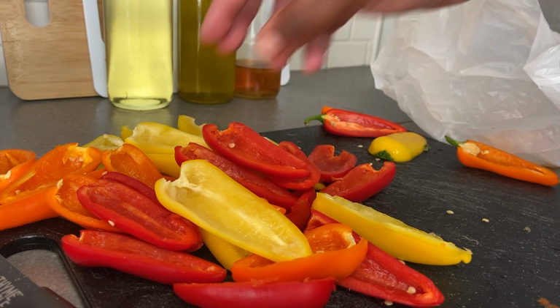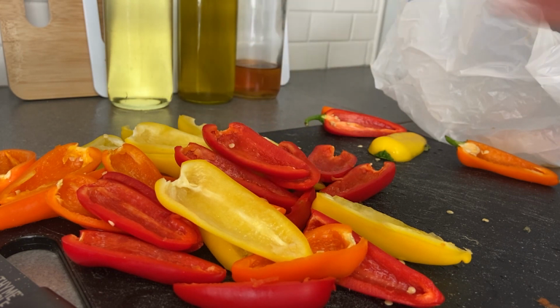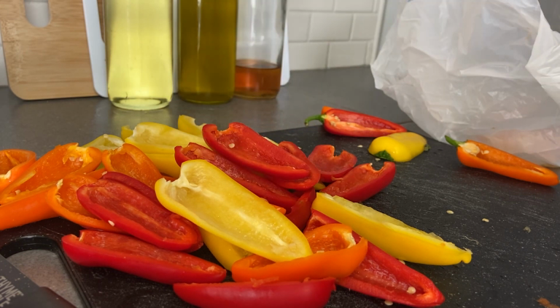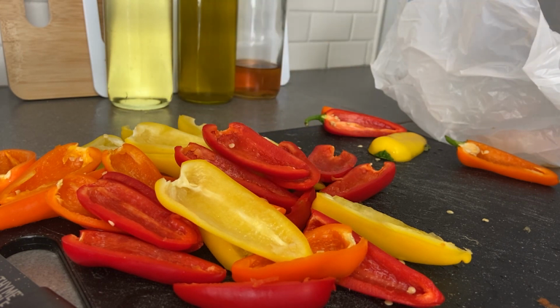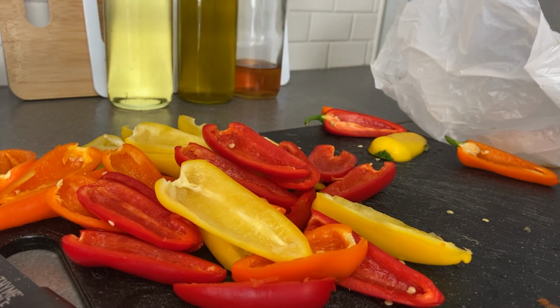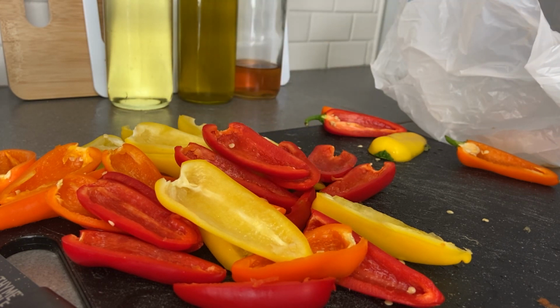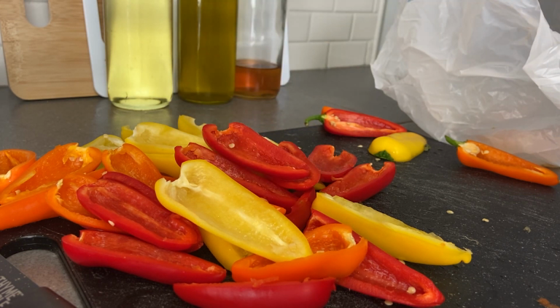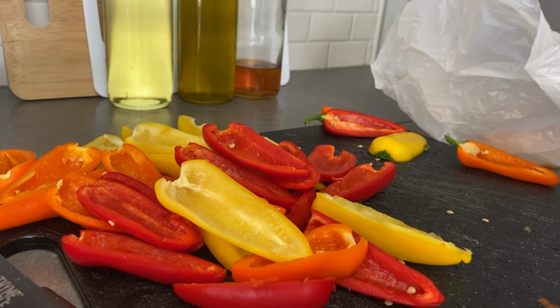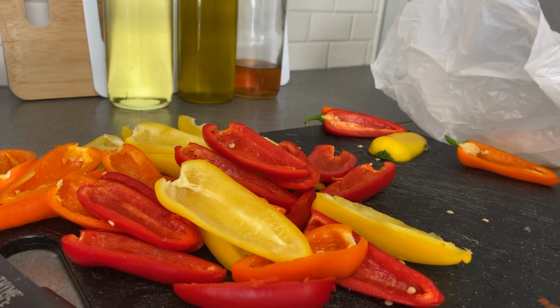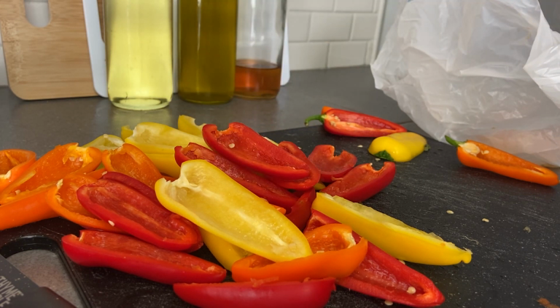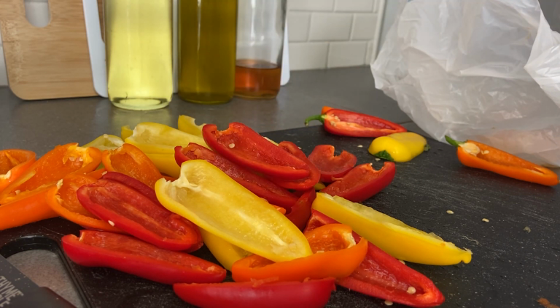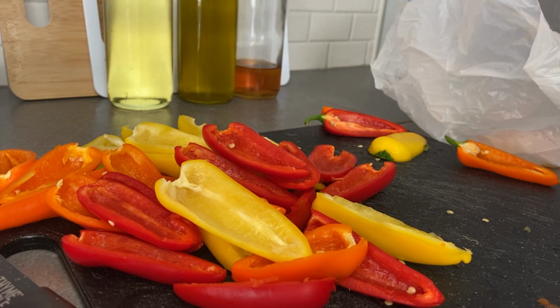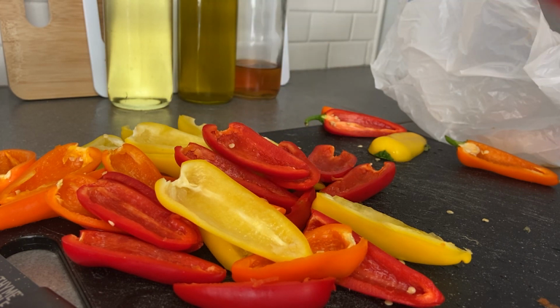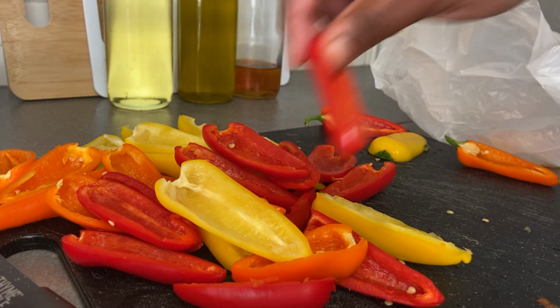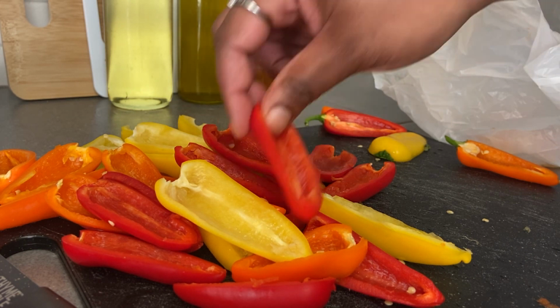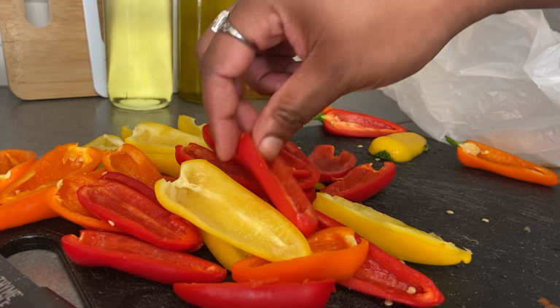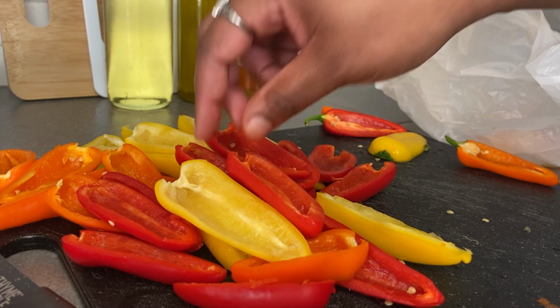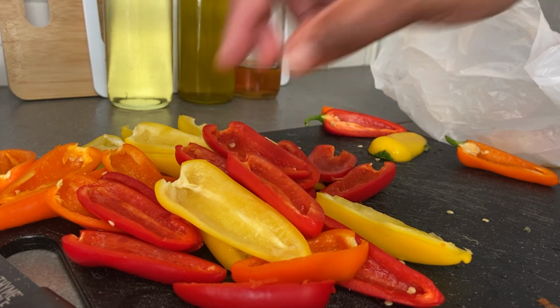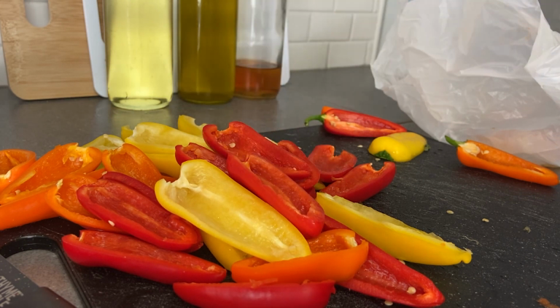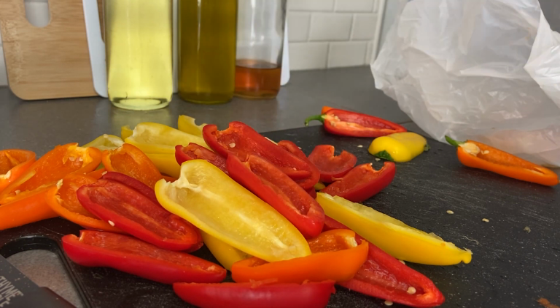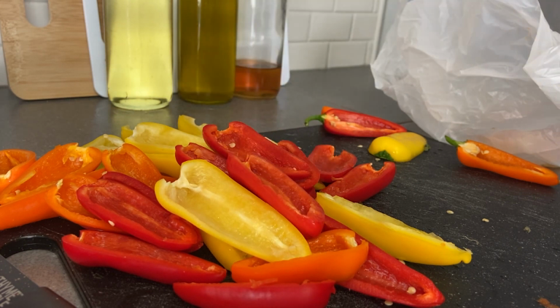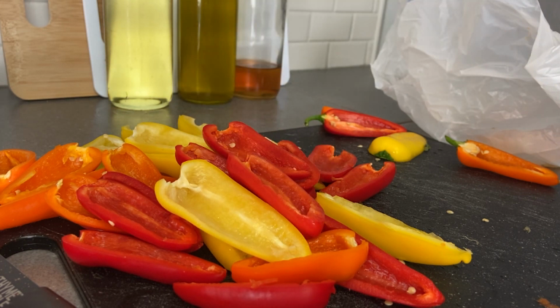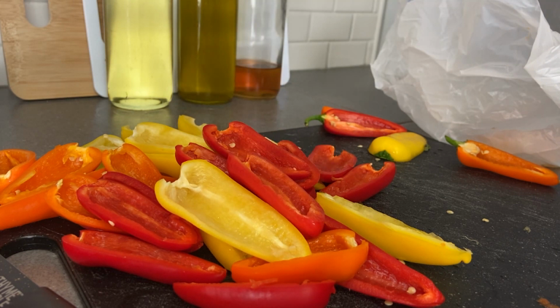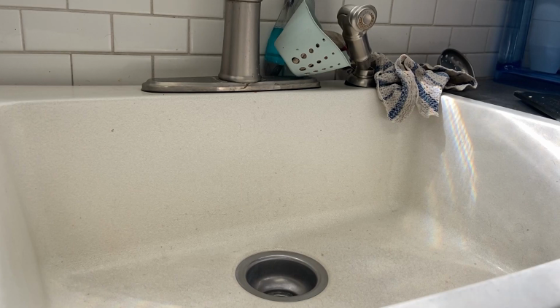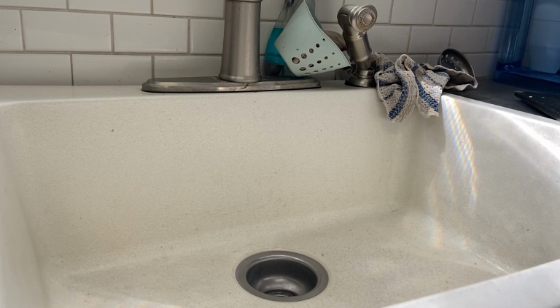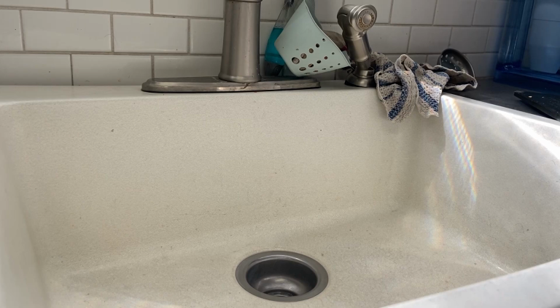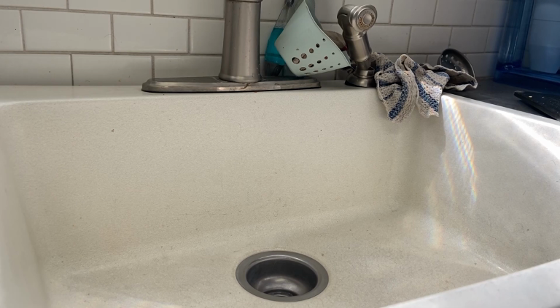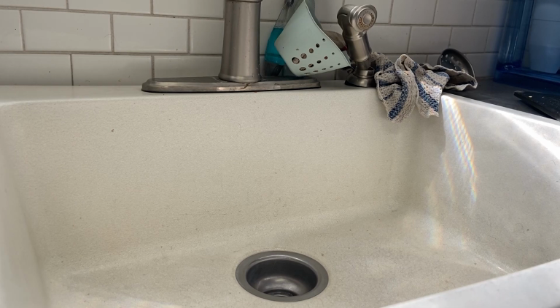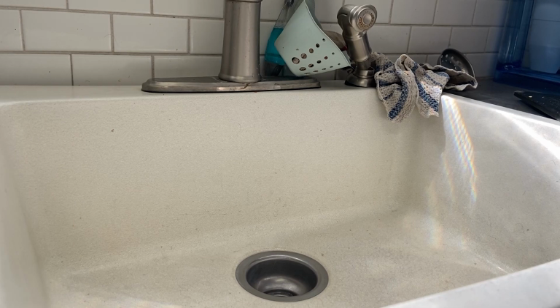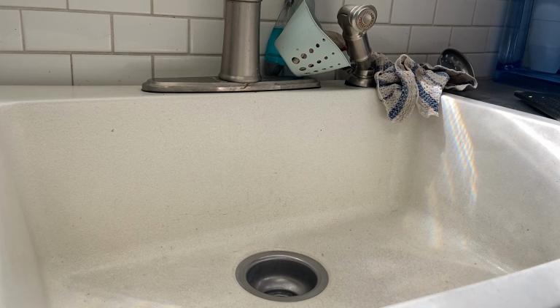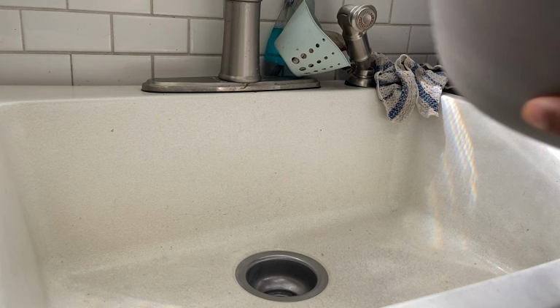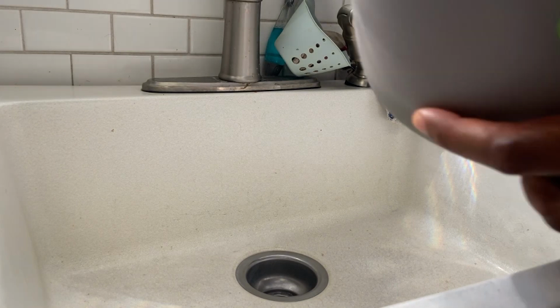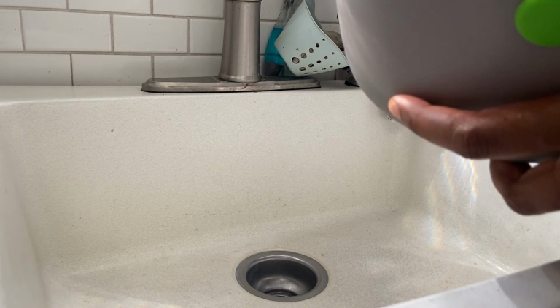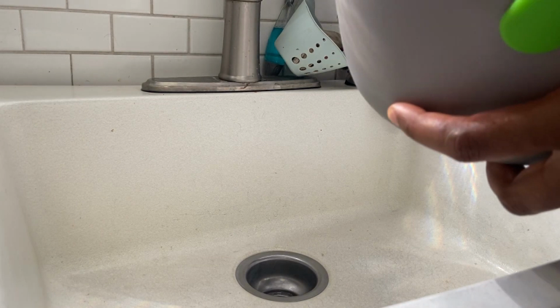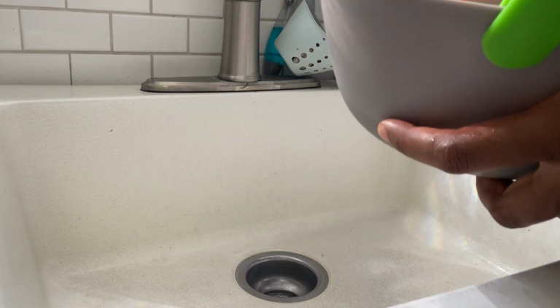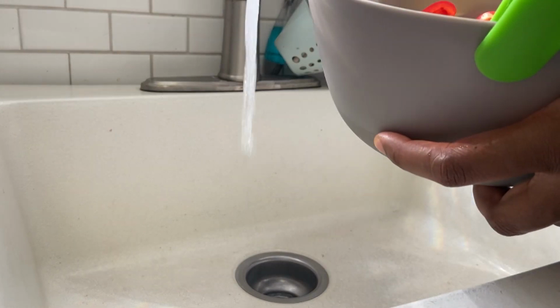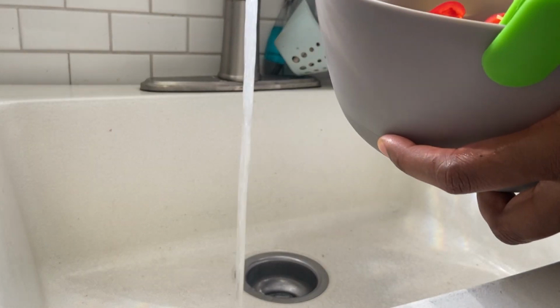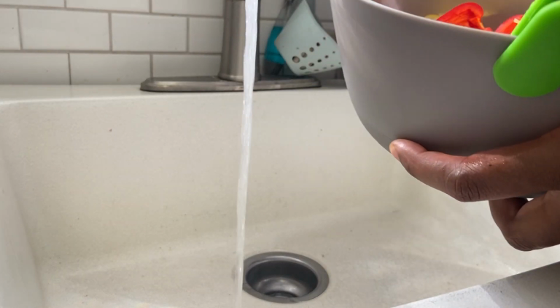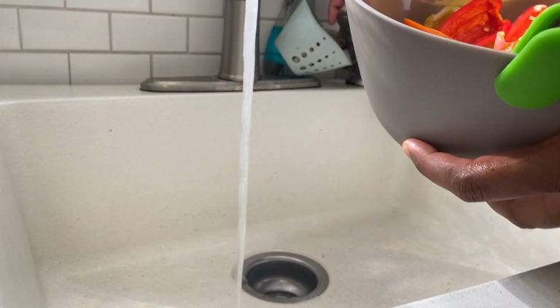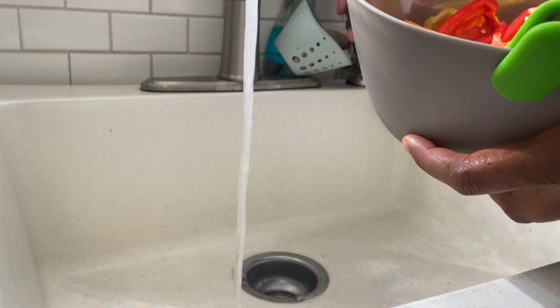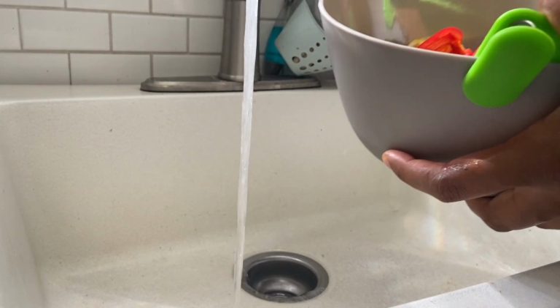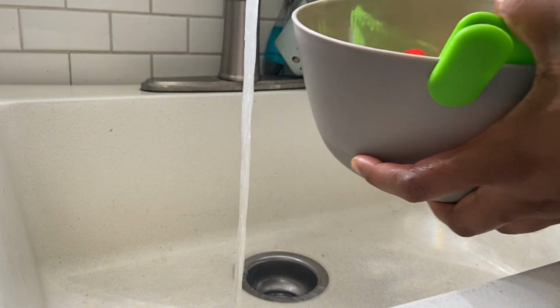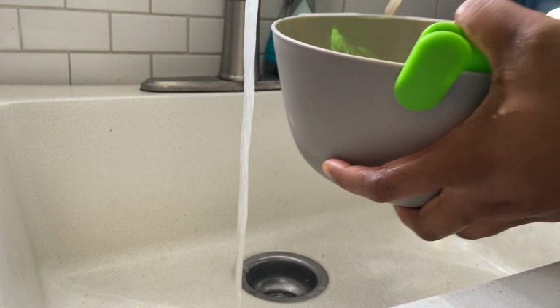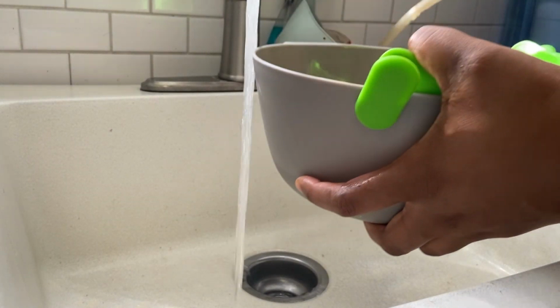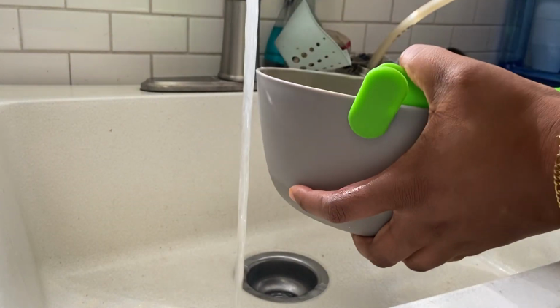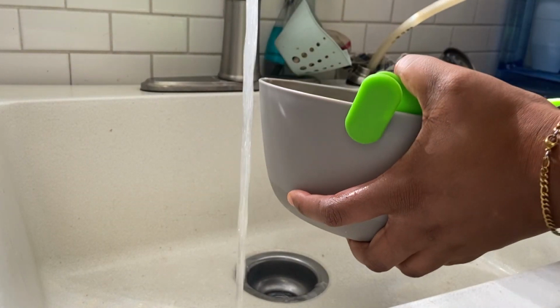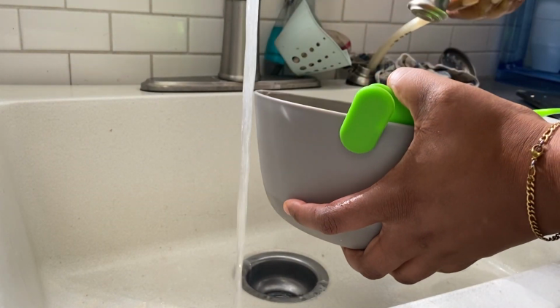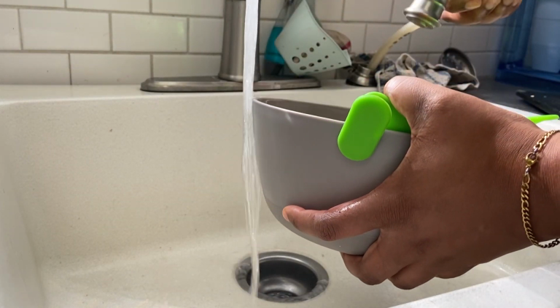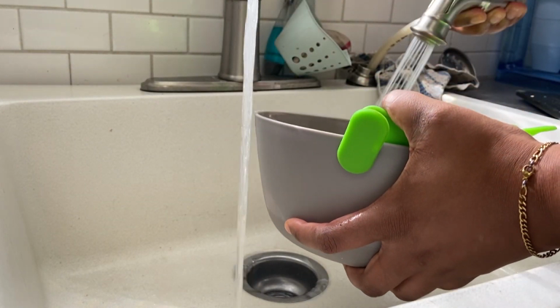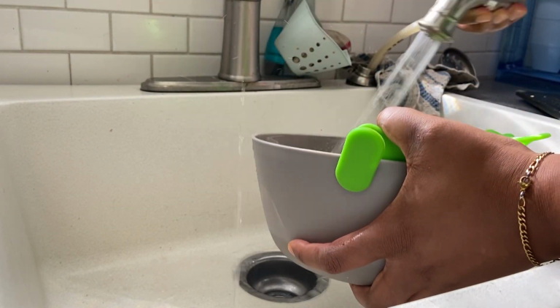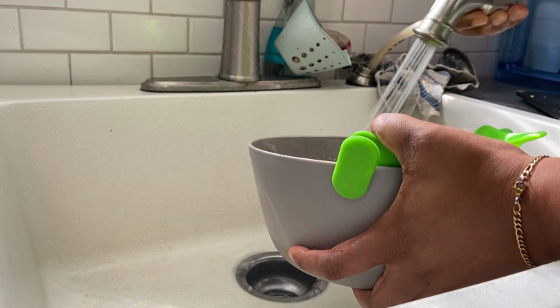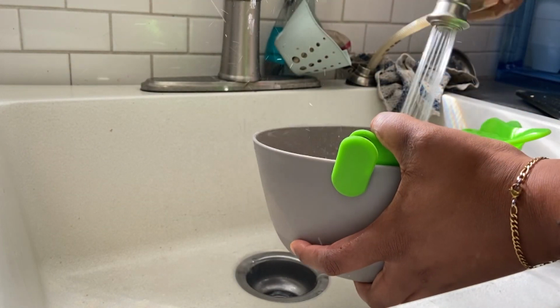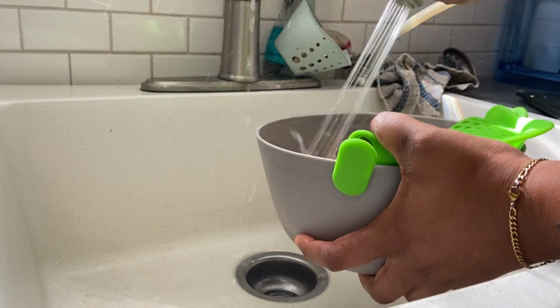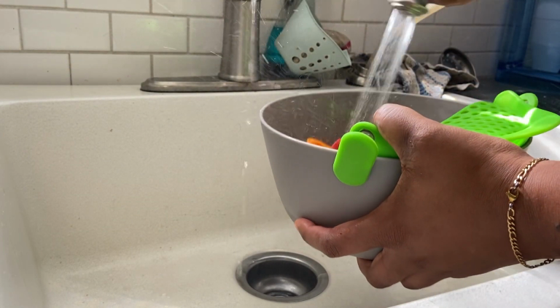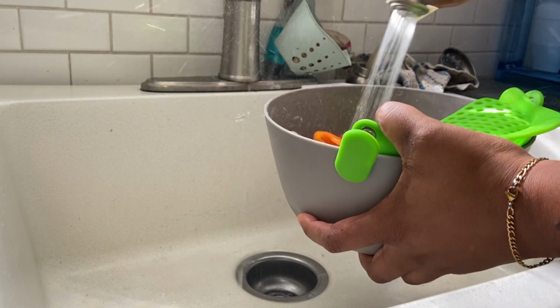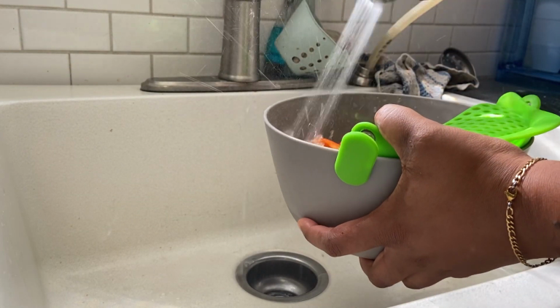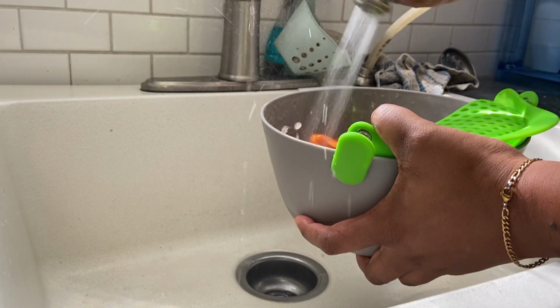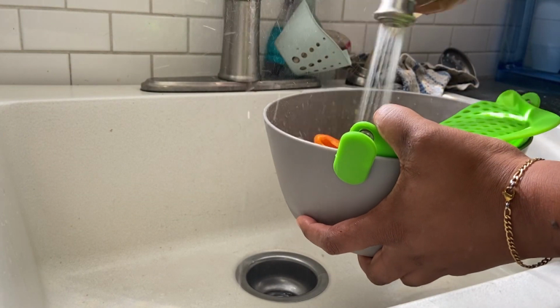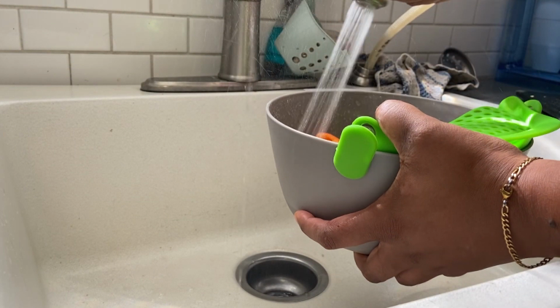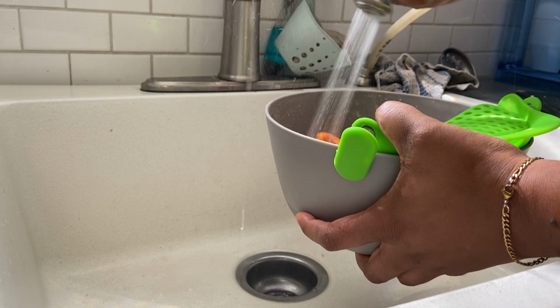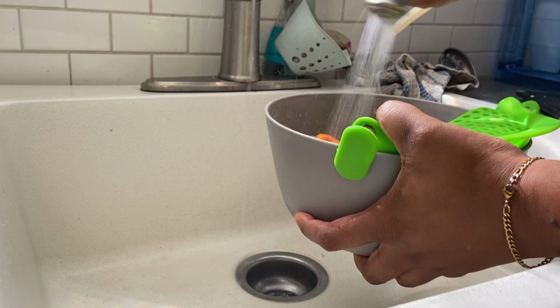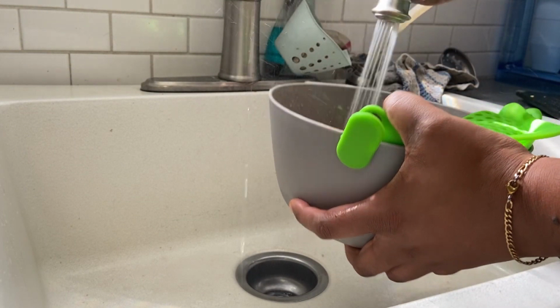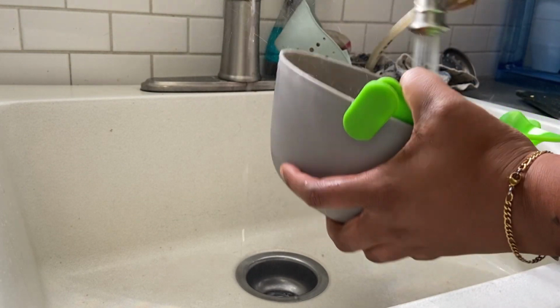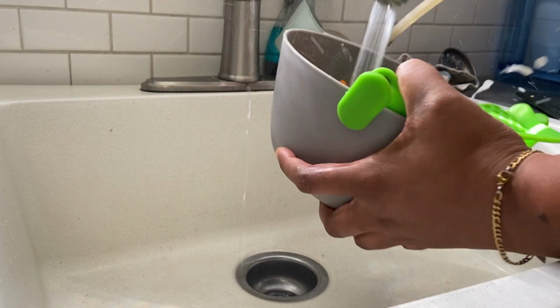After I have halved and cleaned these out, I'm going to rinse them in the sink one more time just to make sure I have all the seeds and insides completely out.